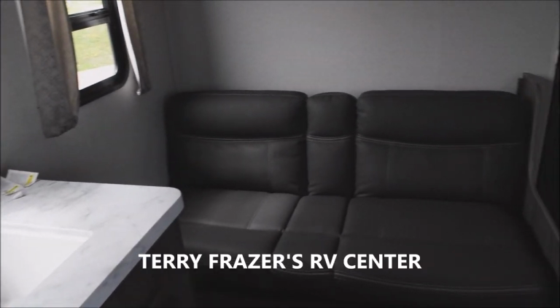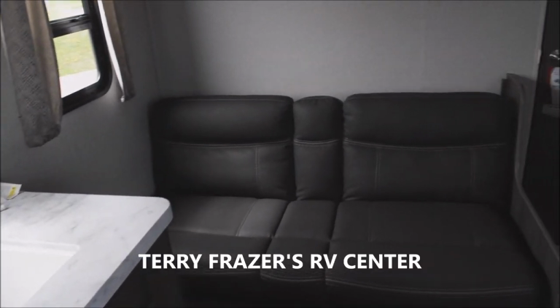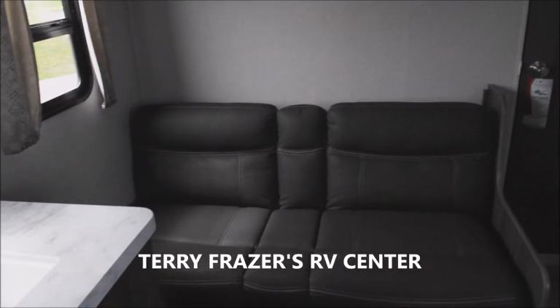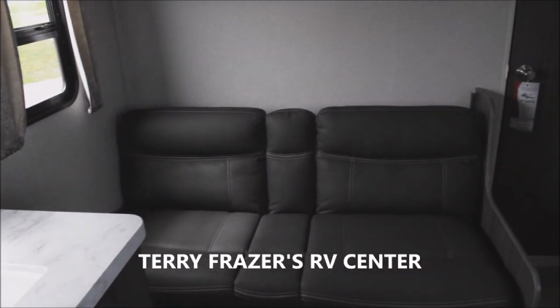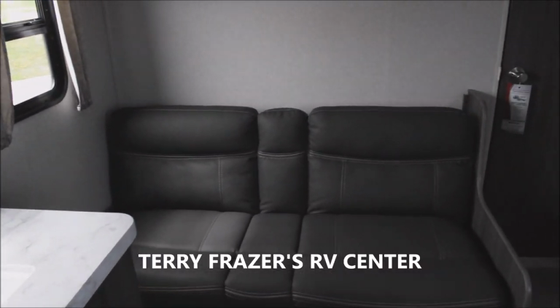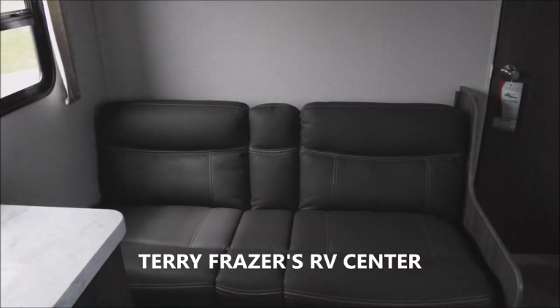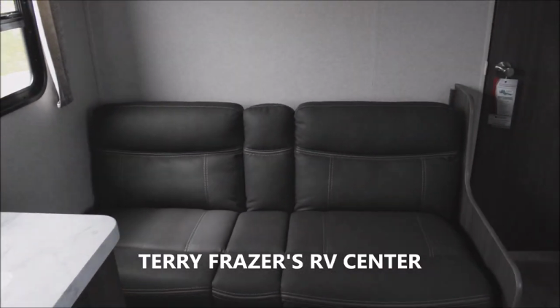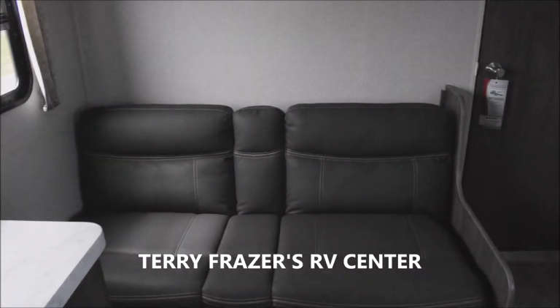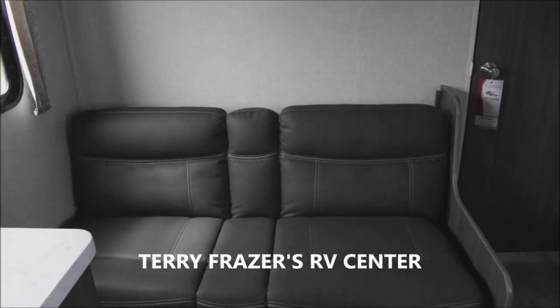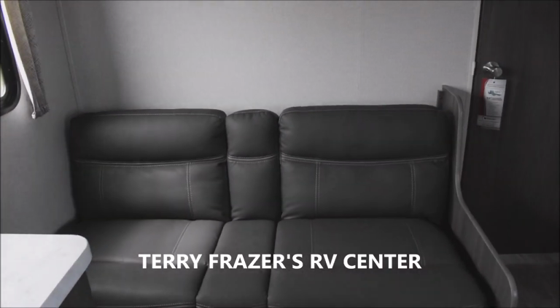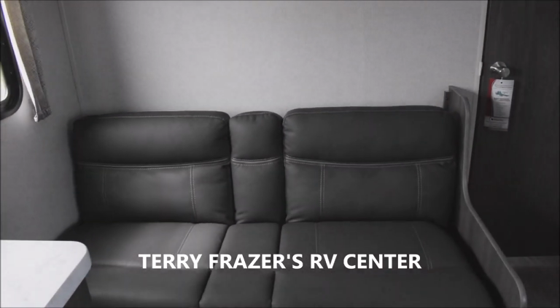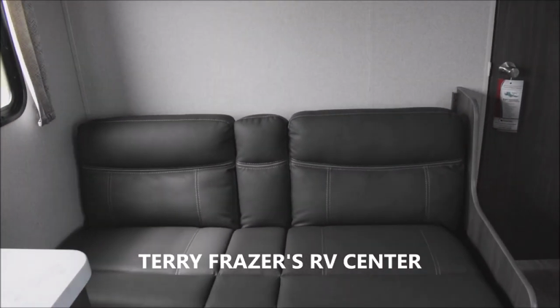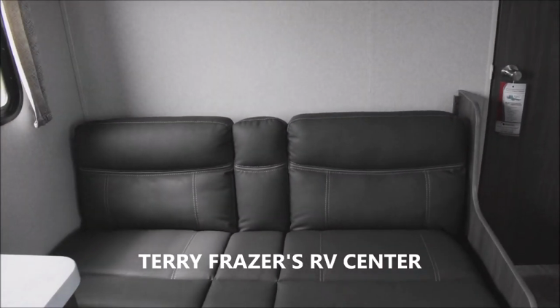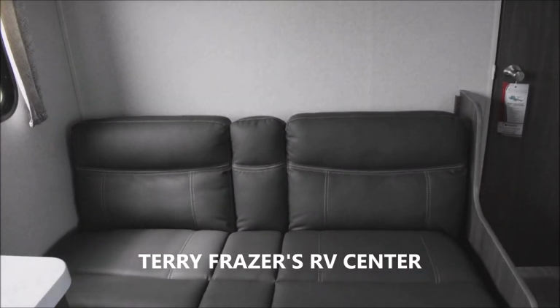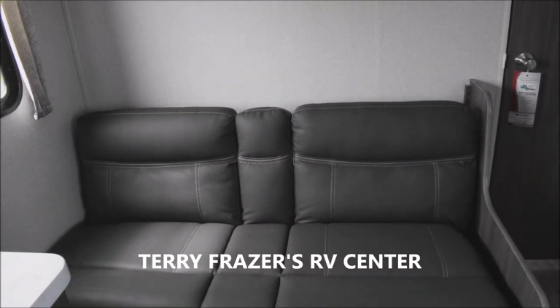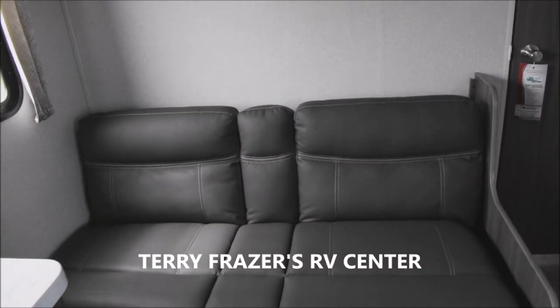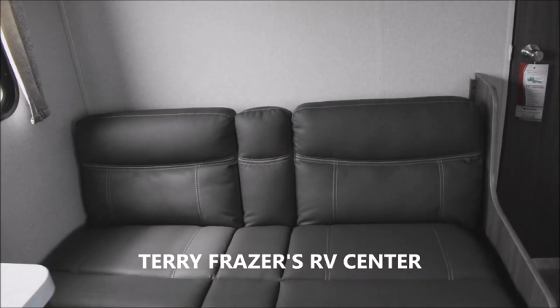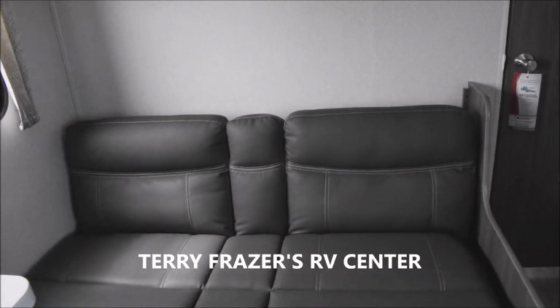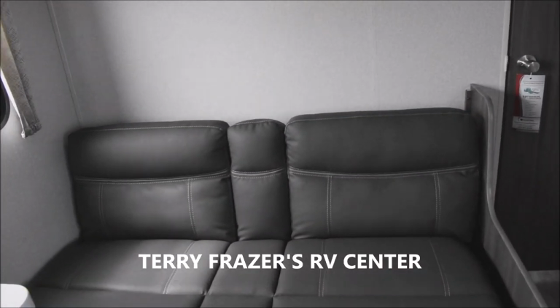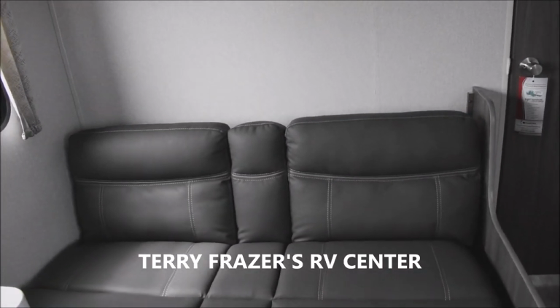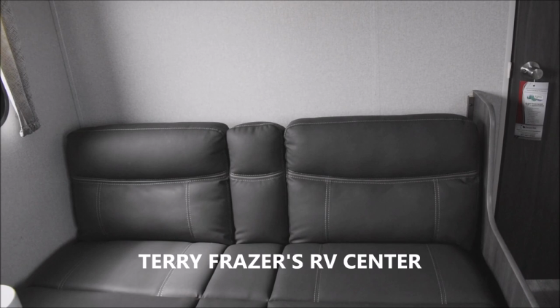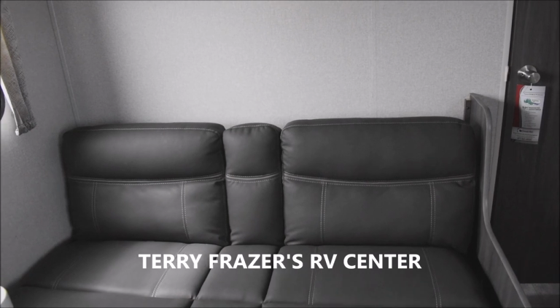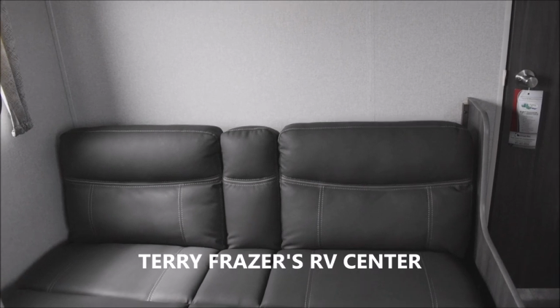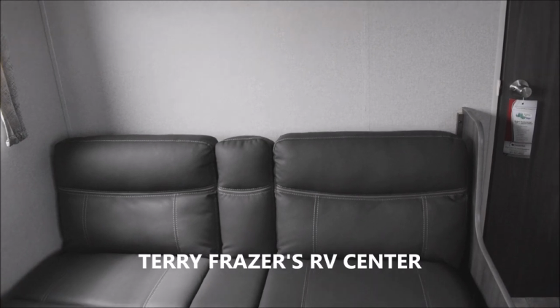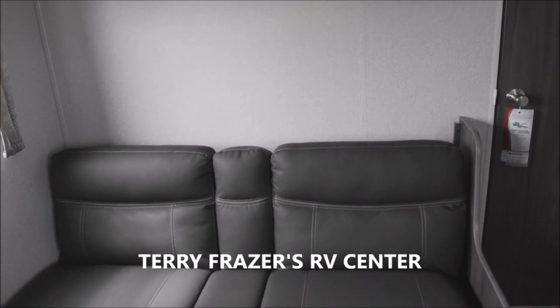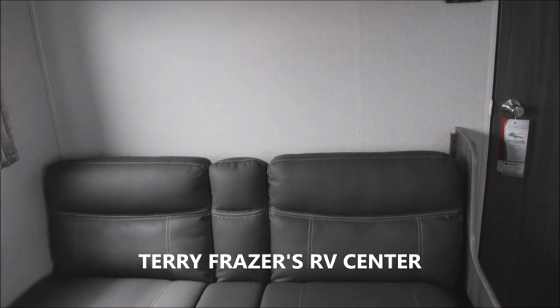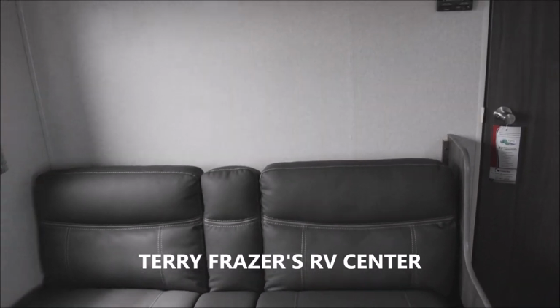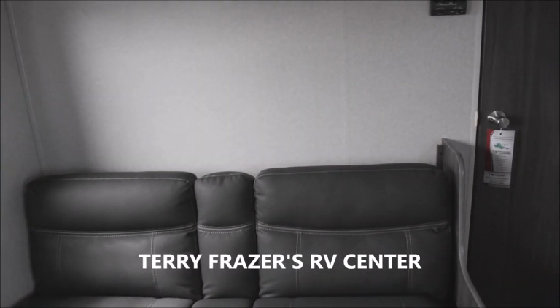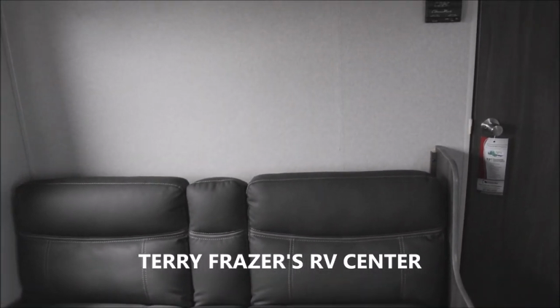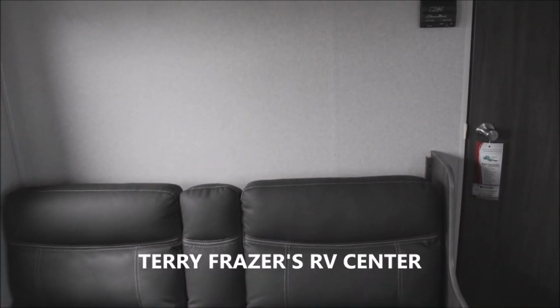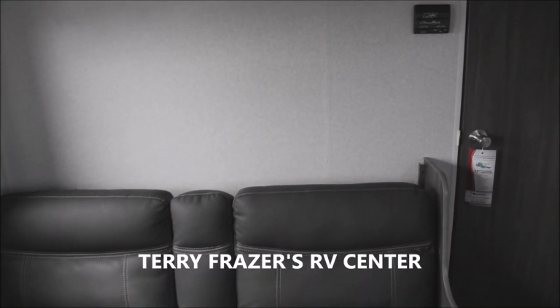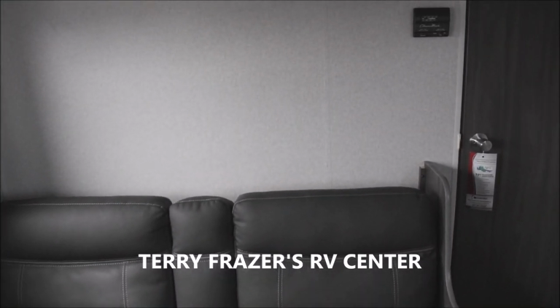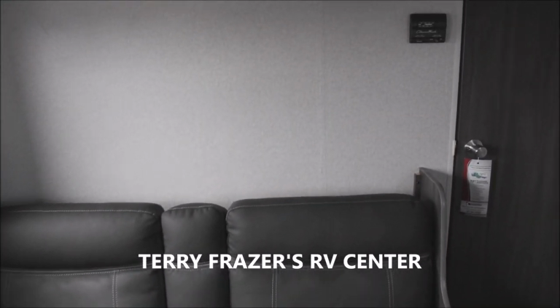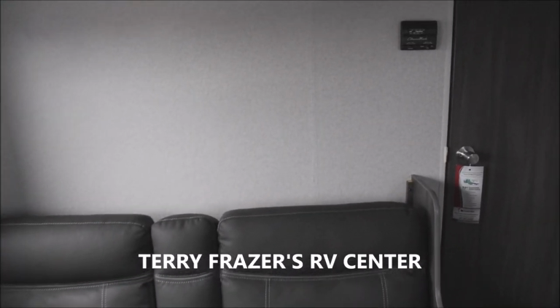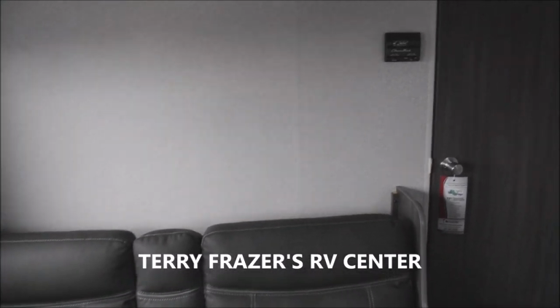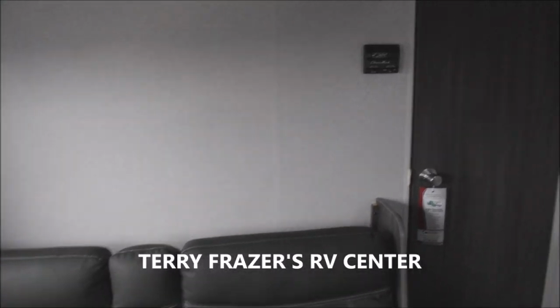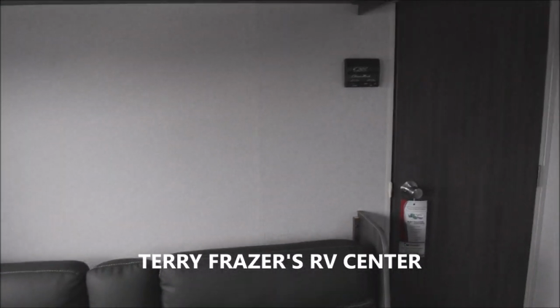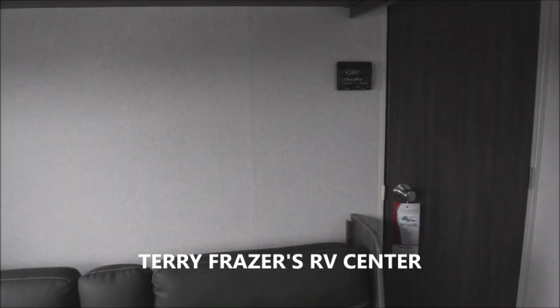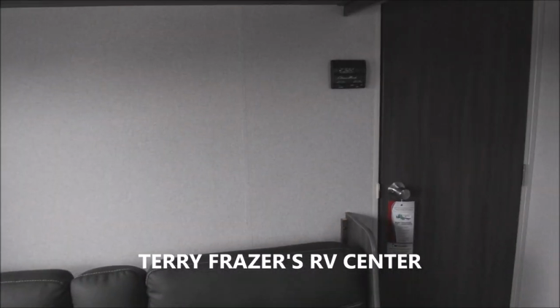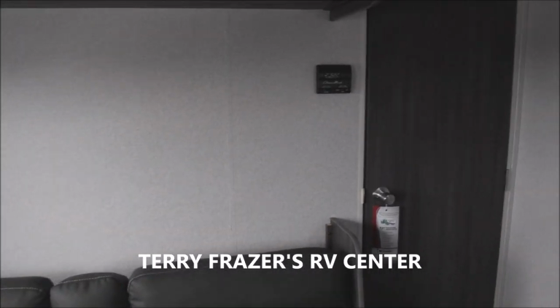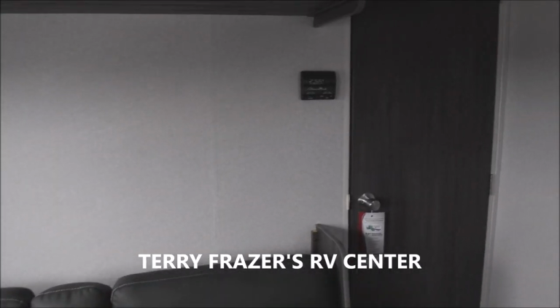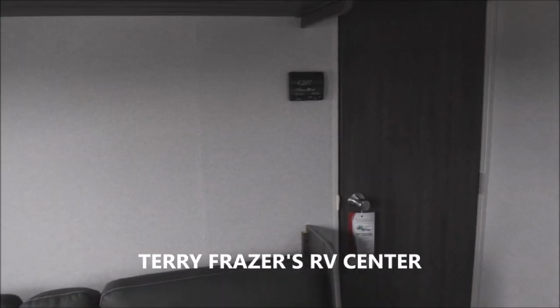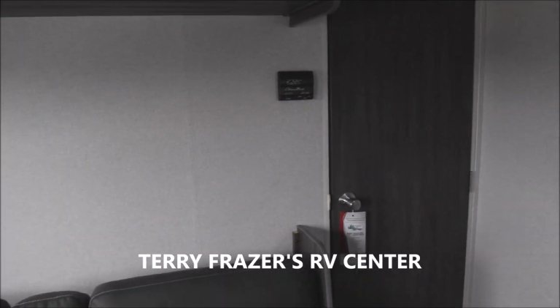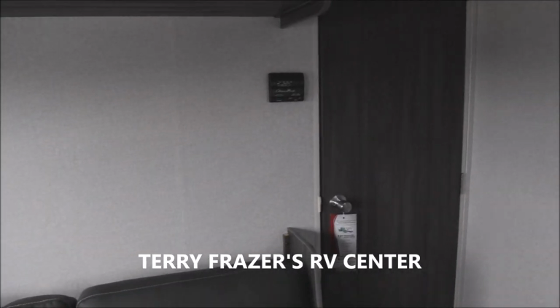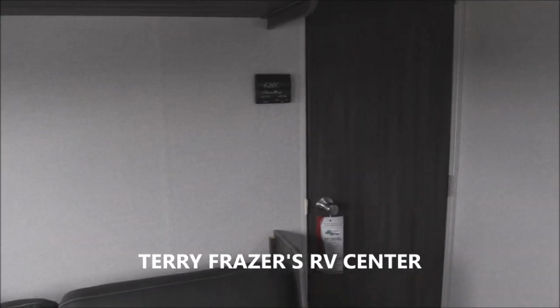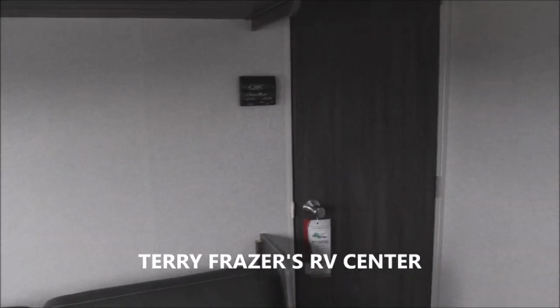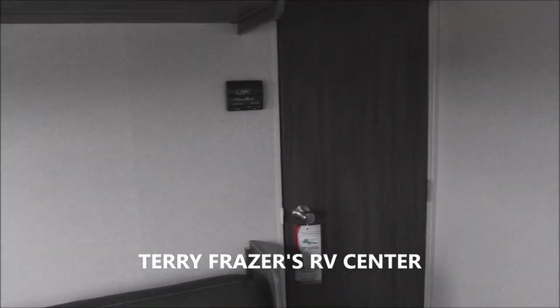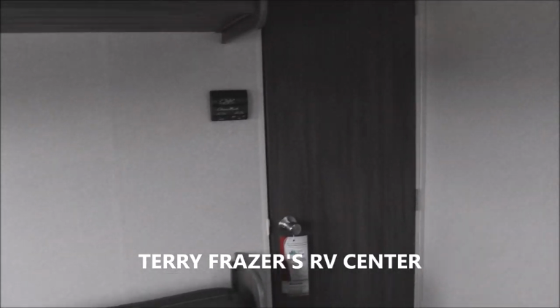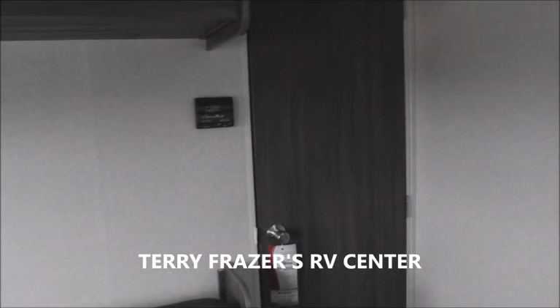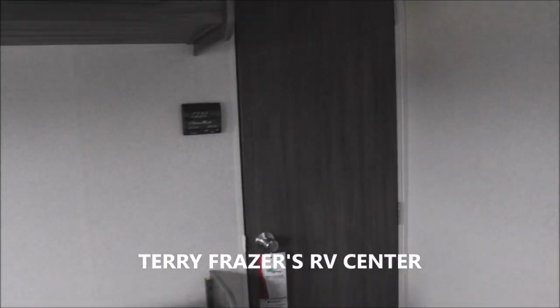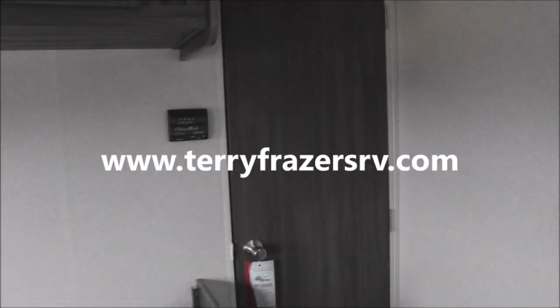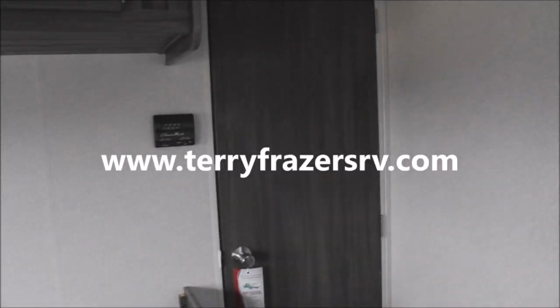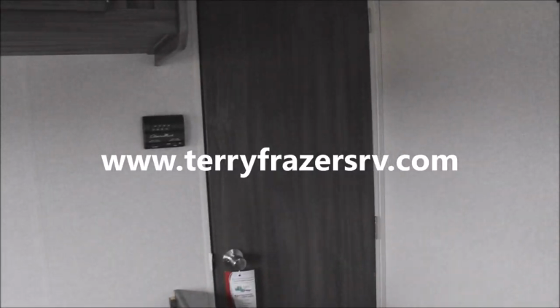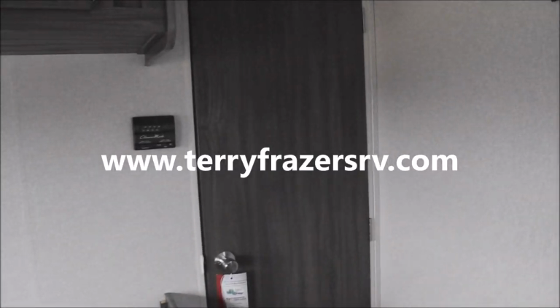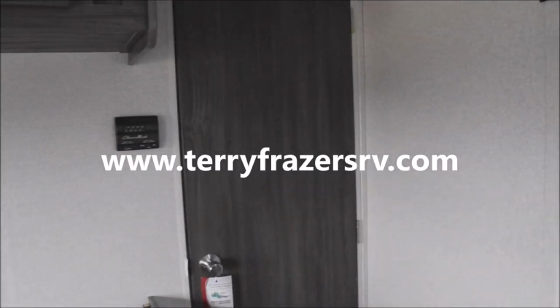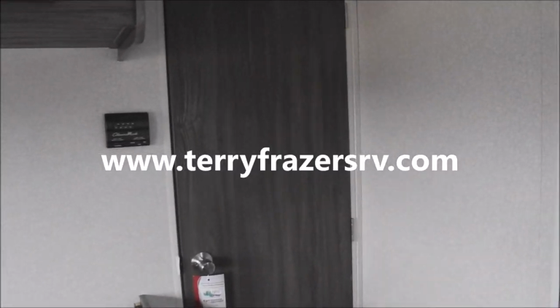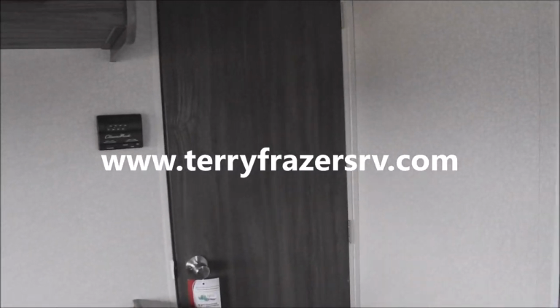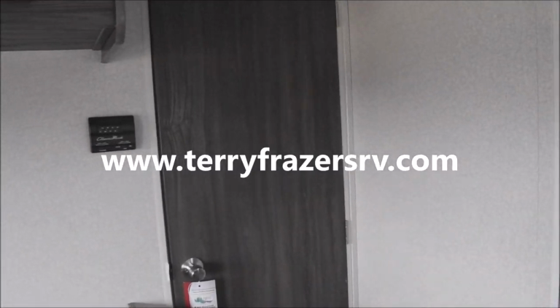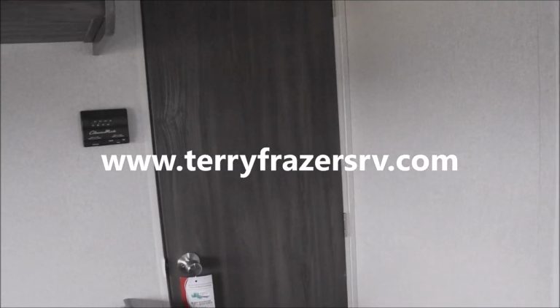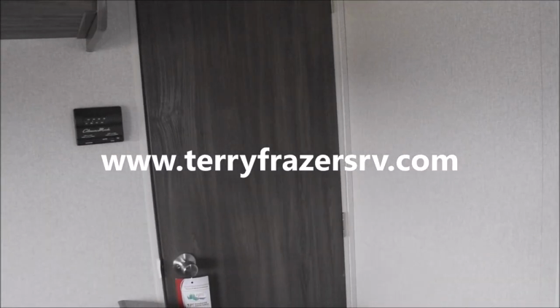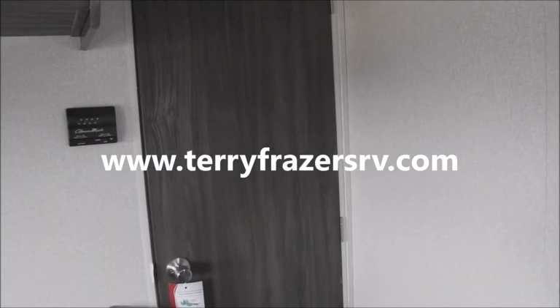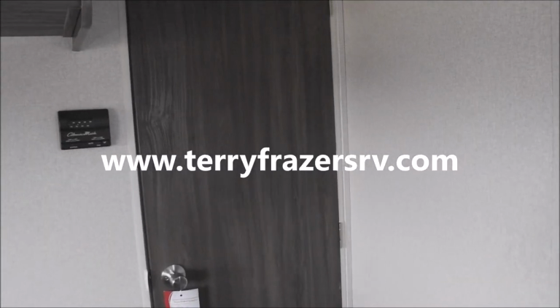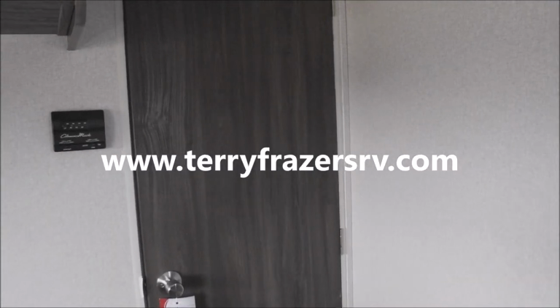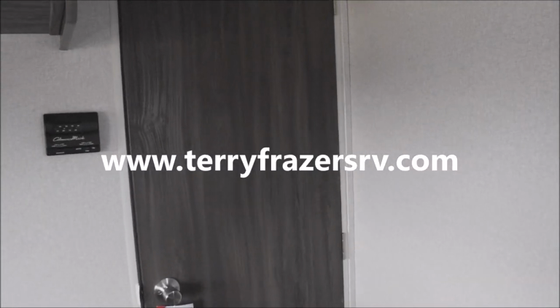Visit us again. Compliments of Terry Frazier's RV Center in Eldridge, Iowa. Thank you.